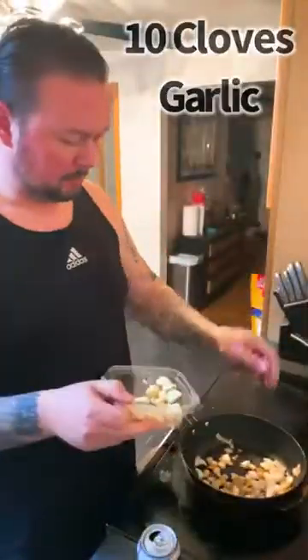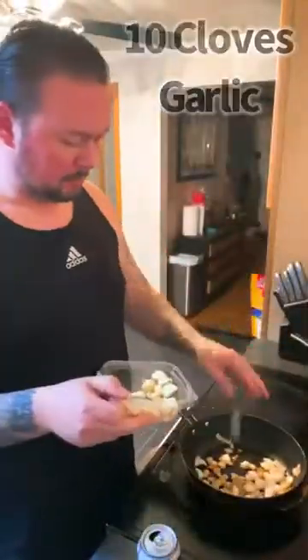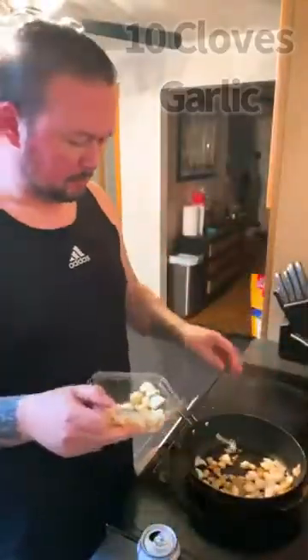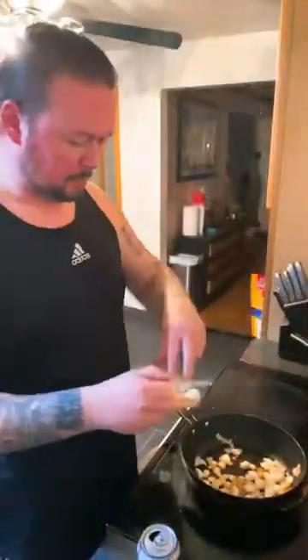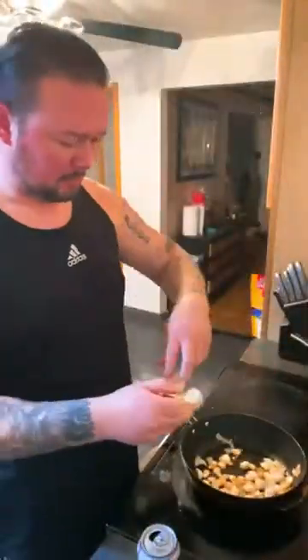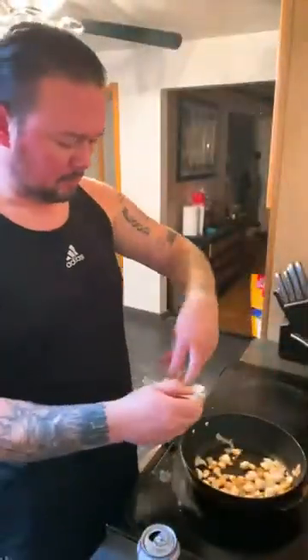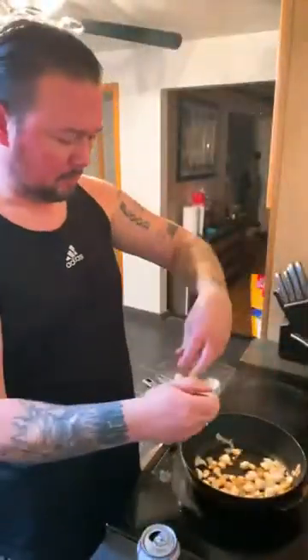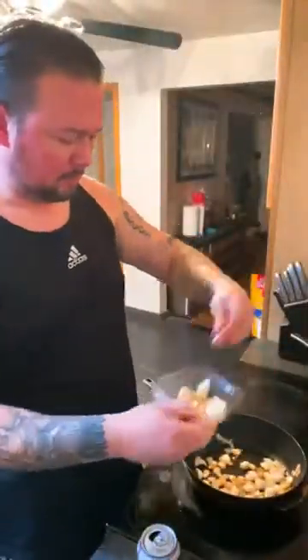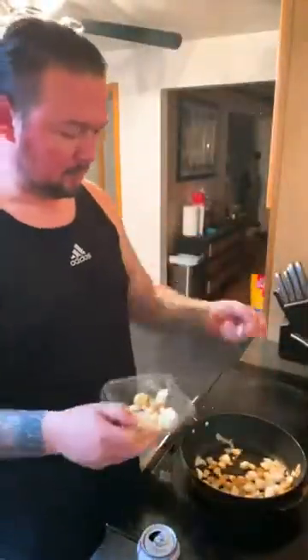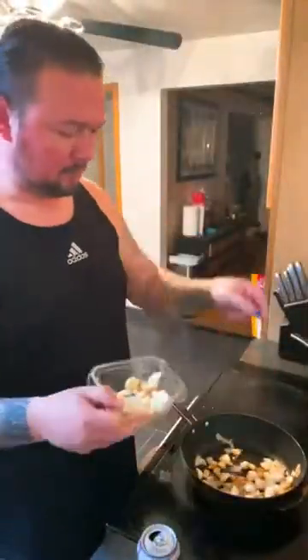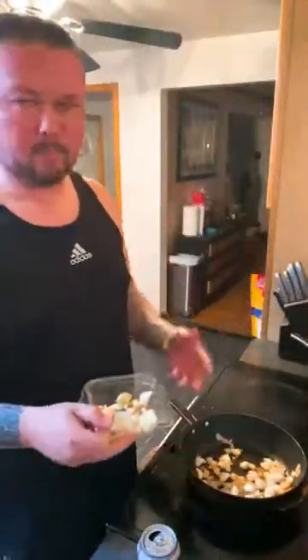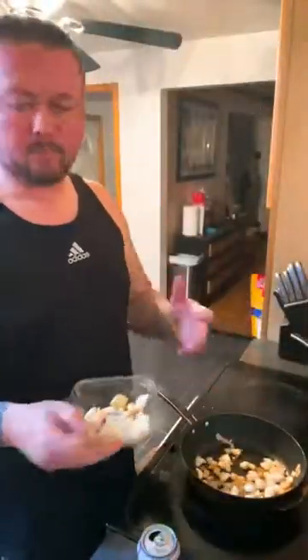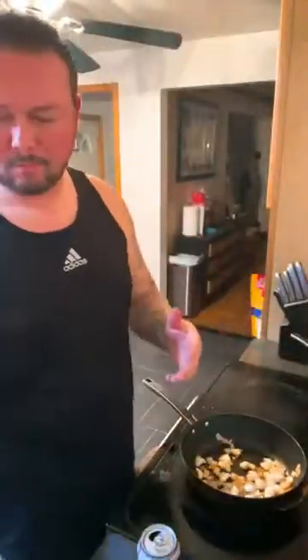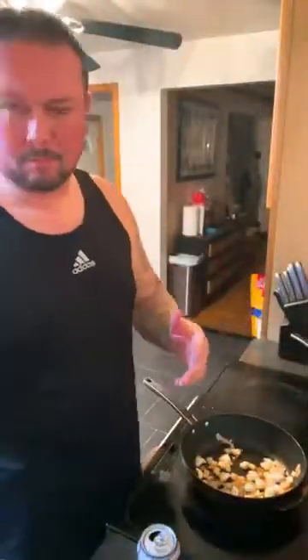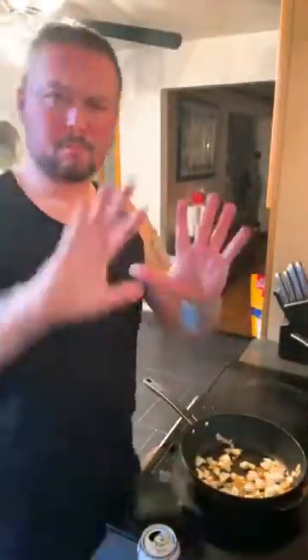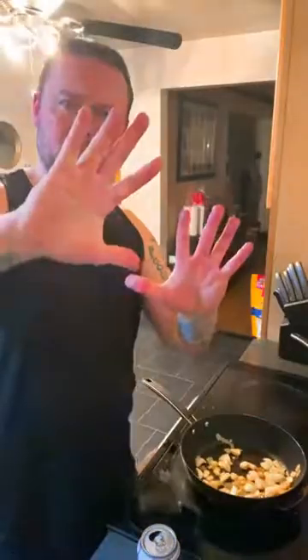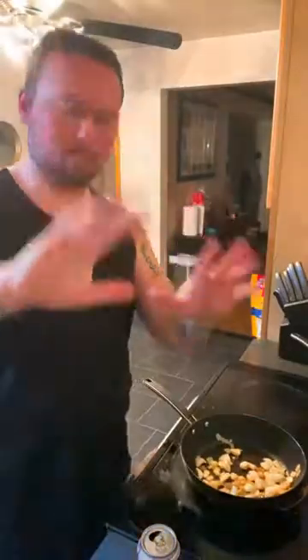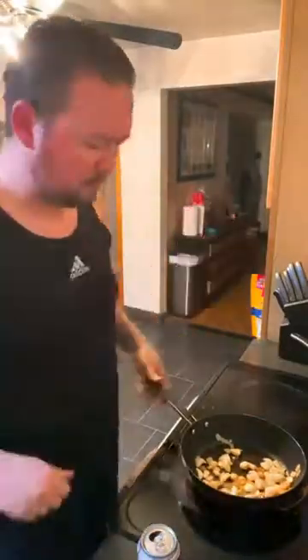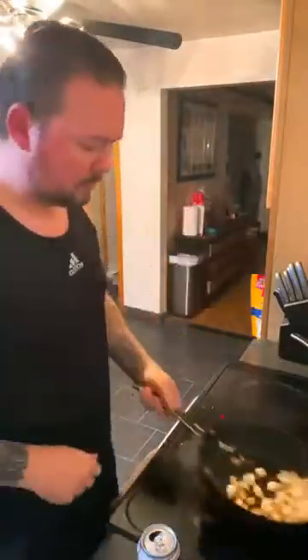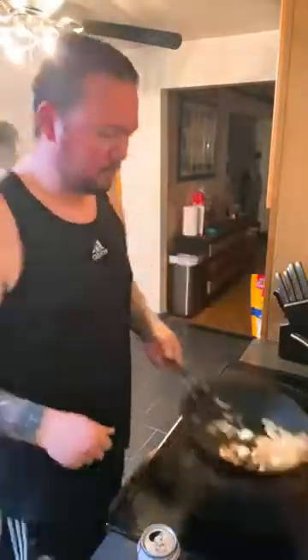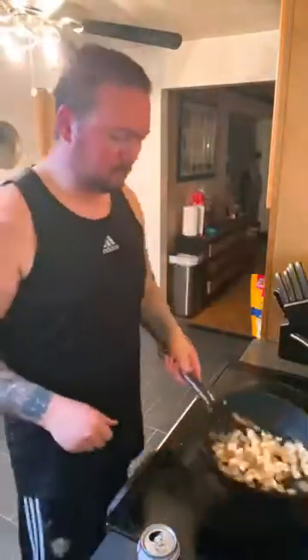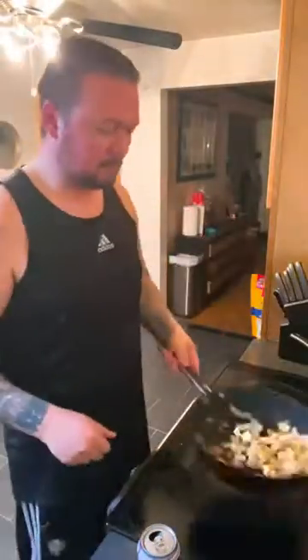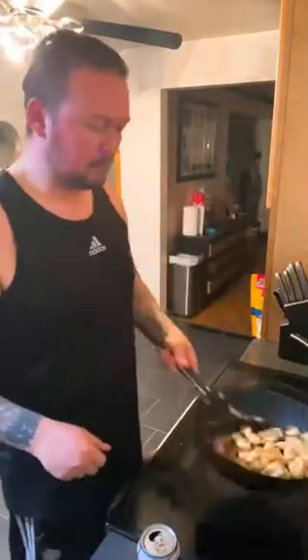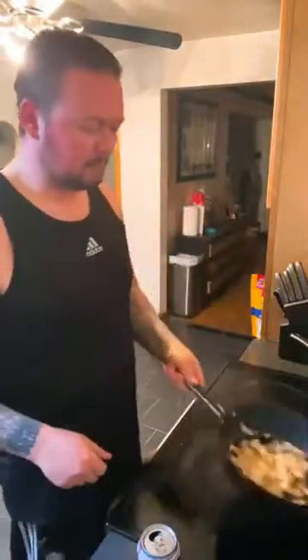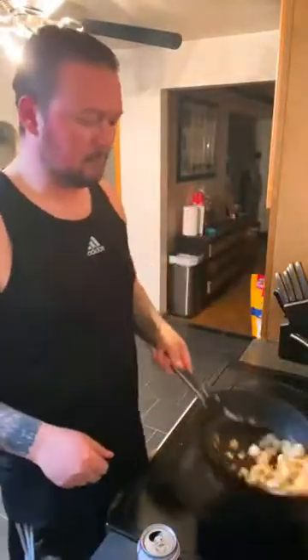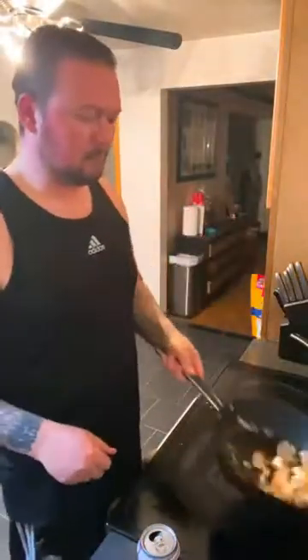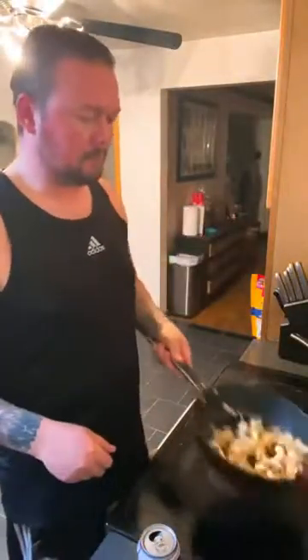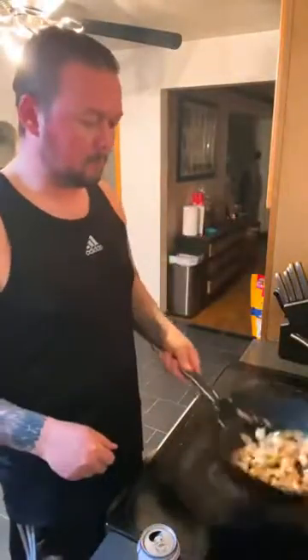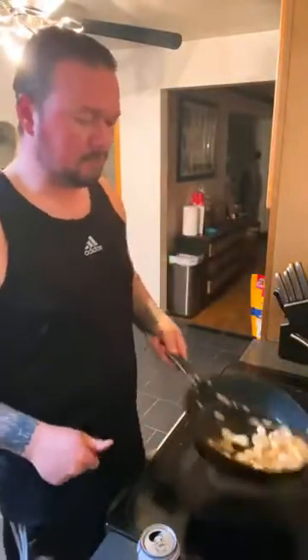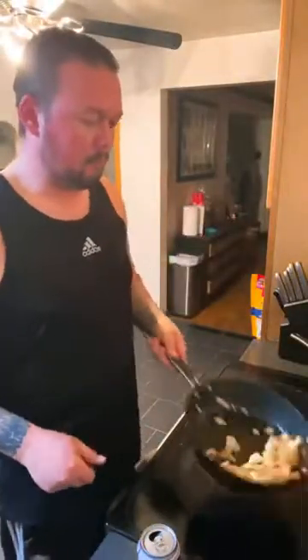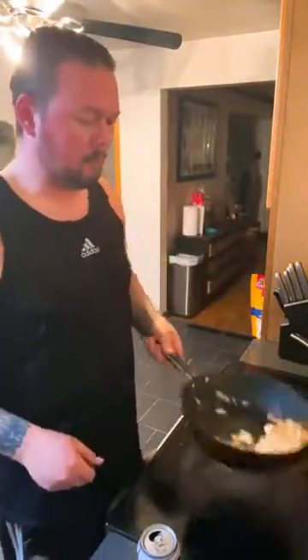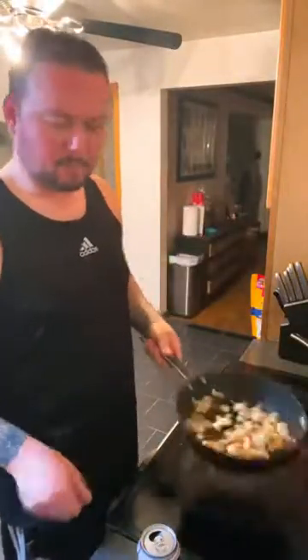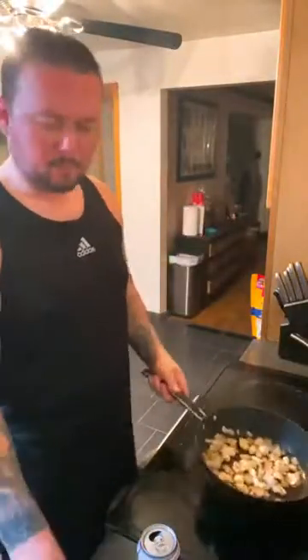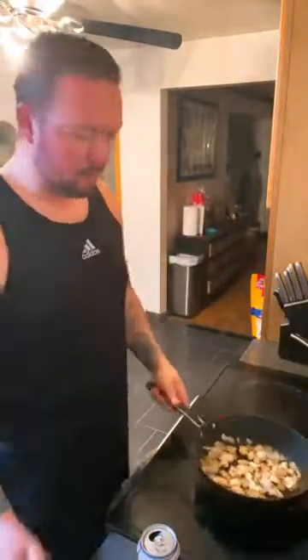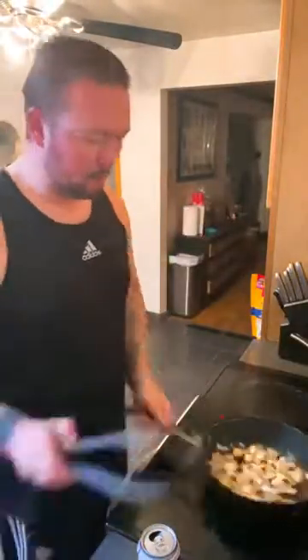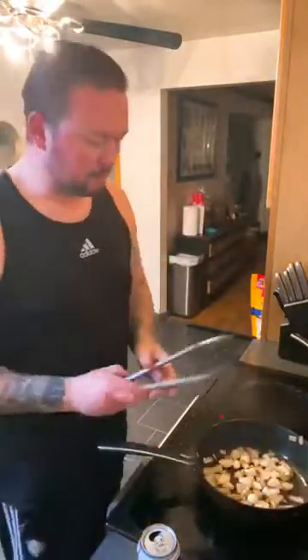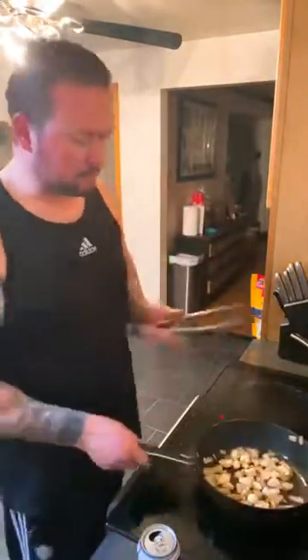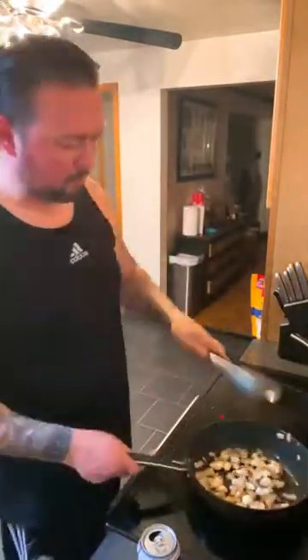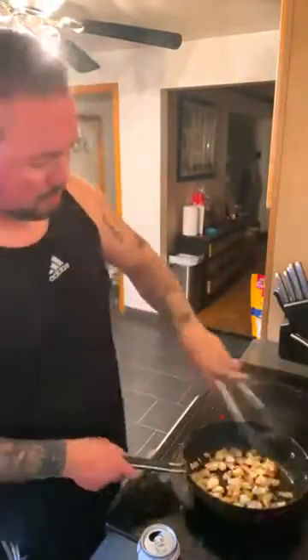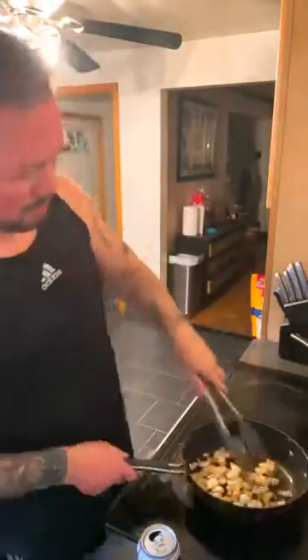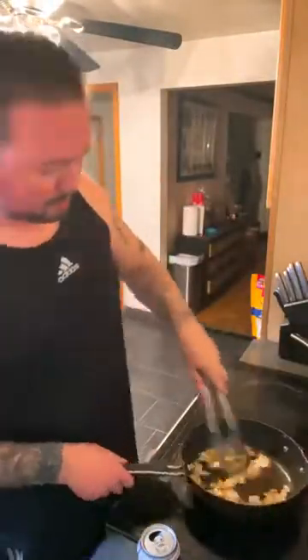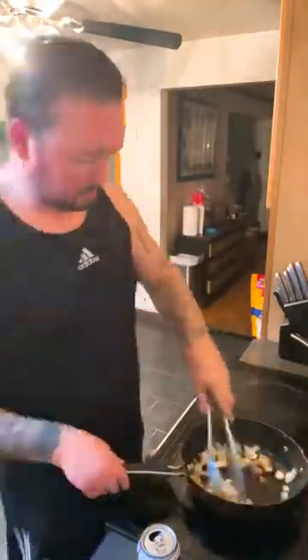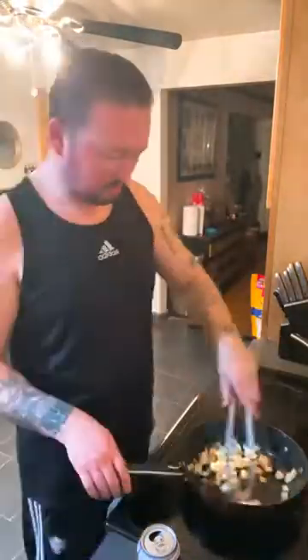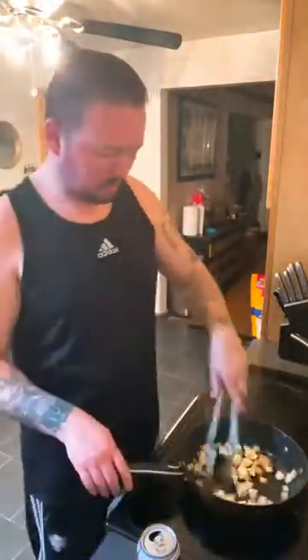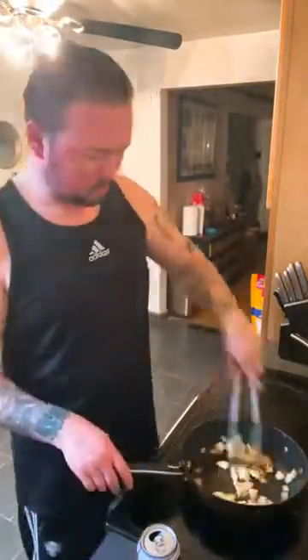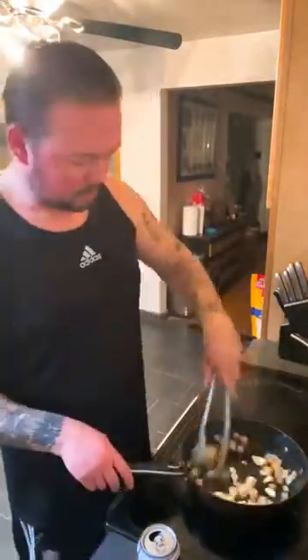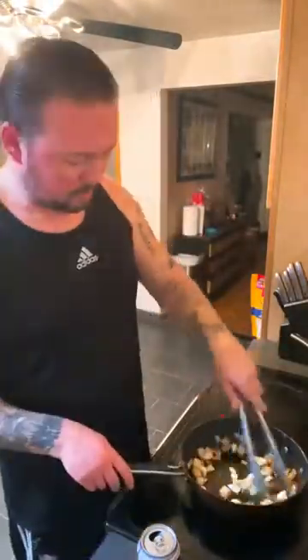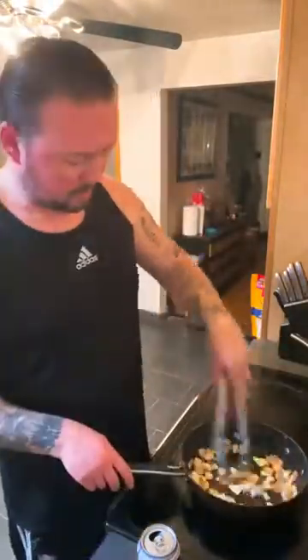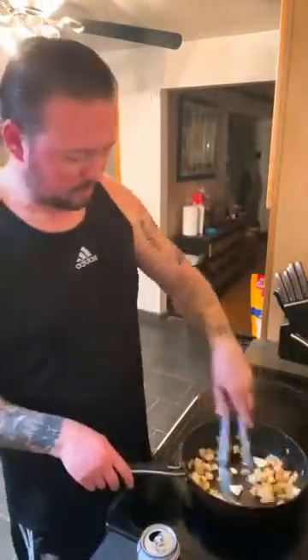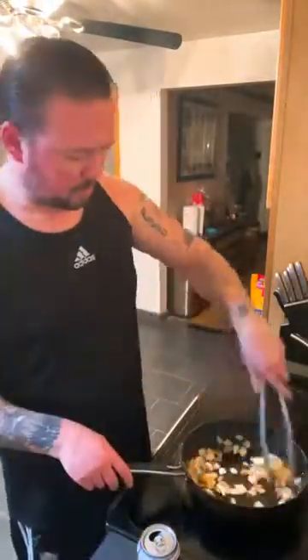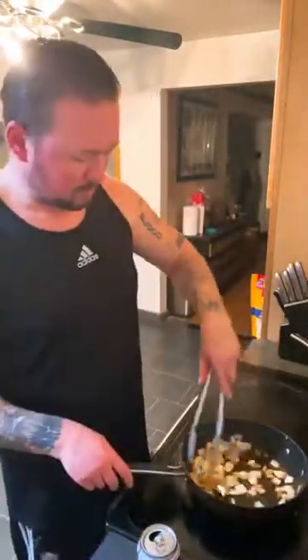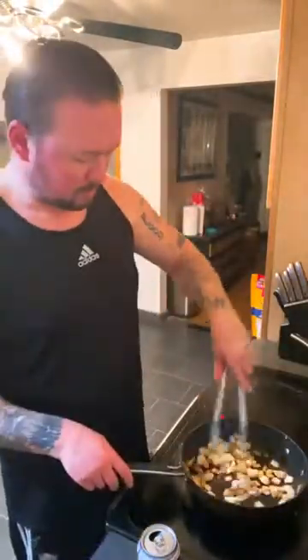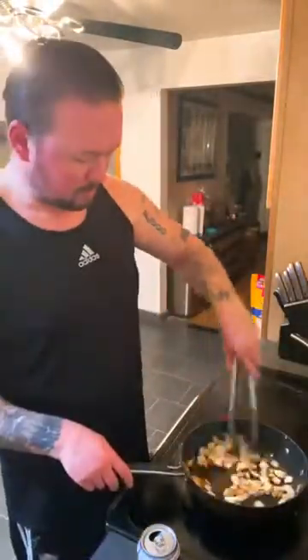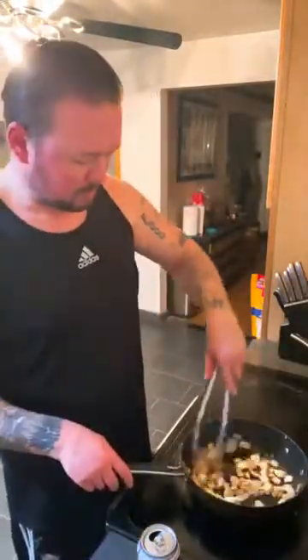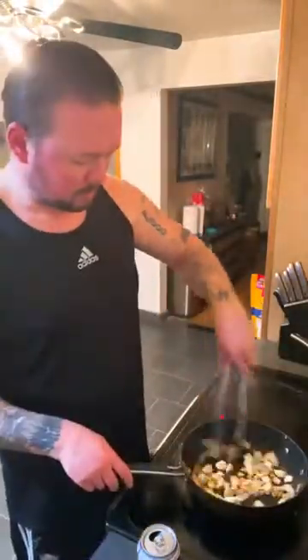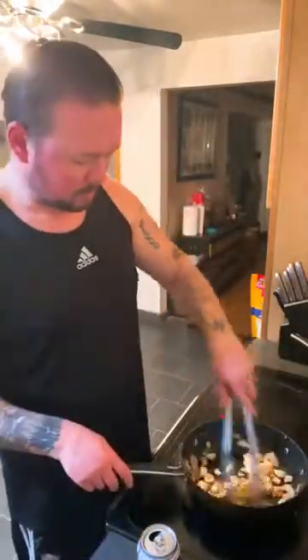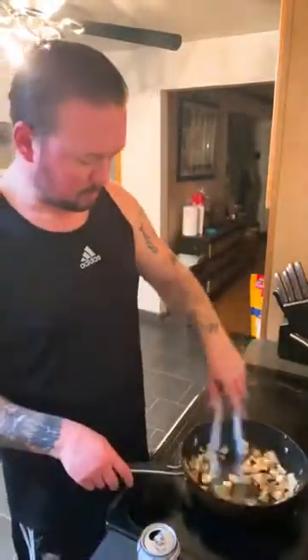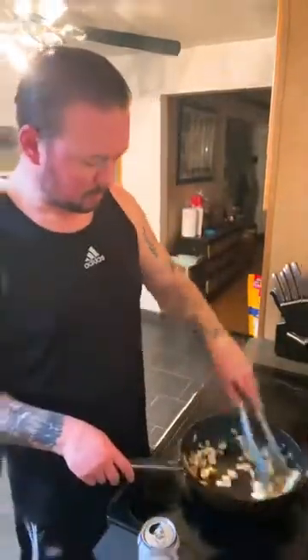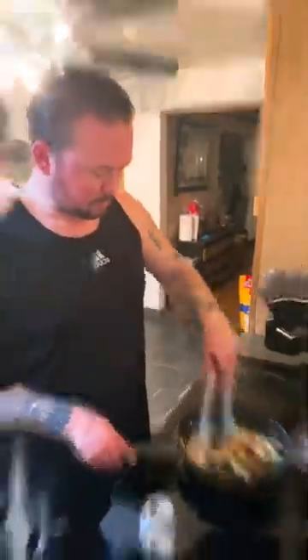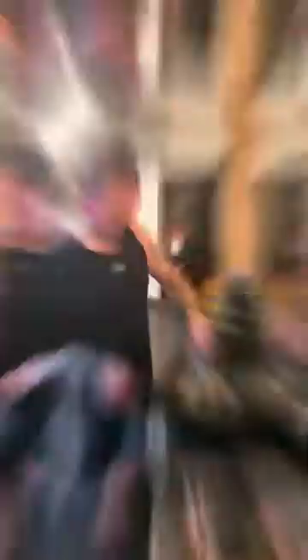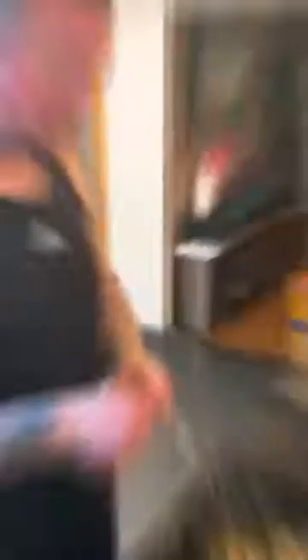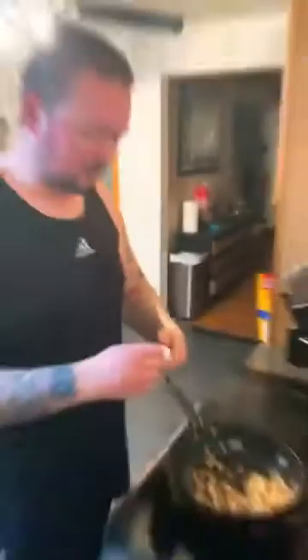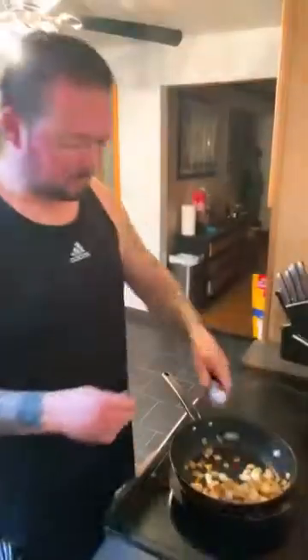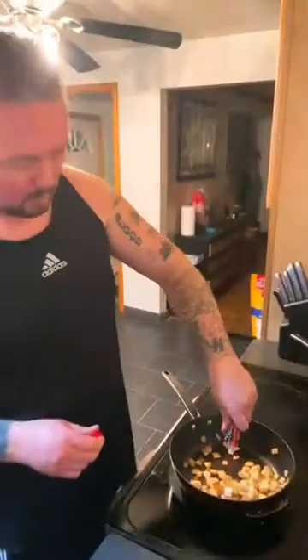Ten cloves of whole garlic going in. You might be saying that's a lot of garlic — it's not actually. I love garlic.